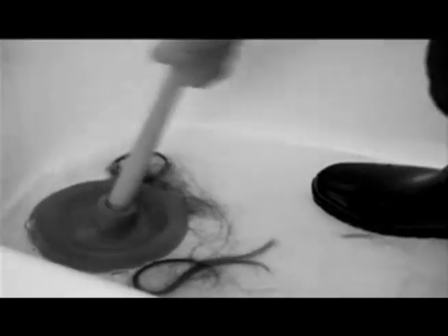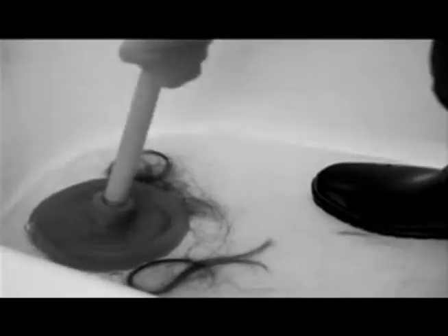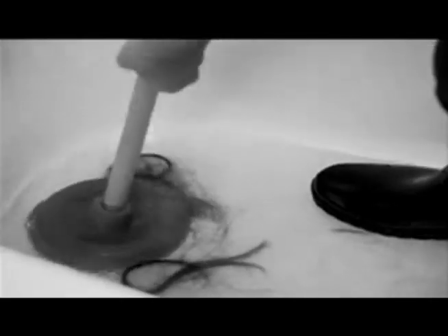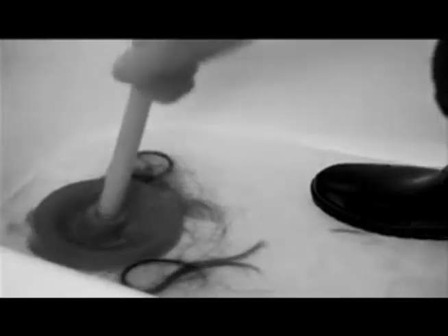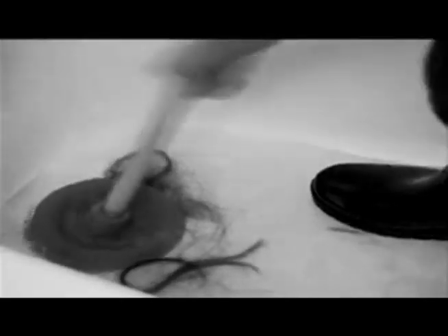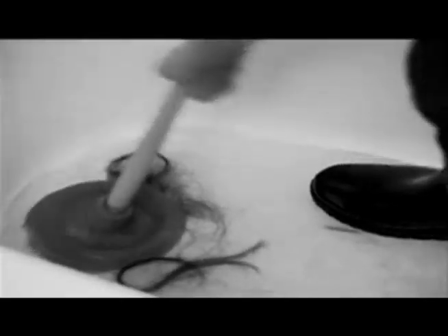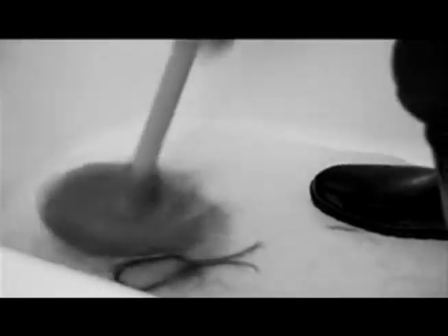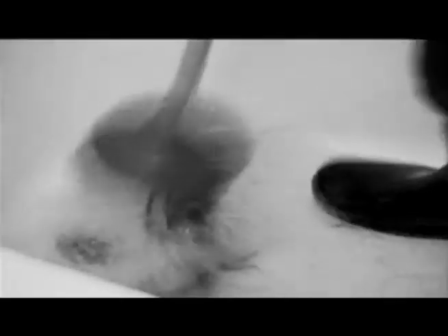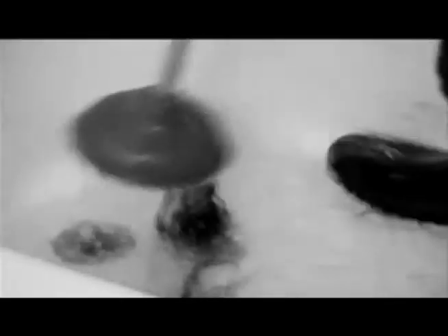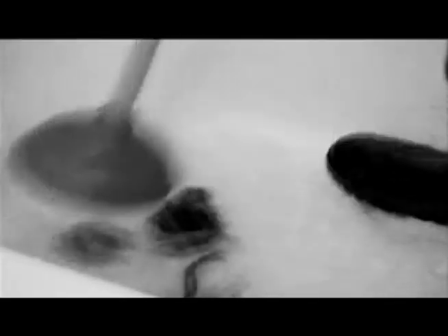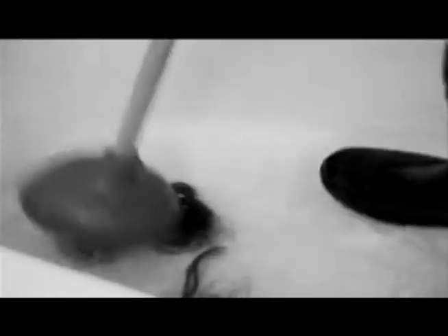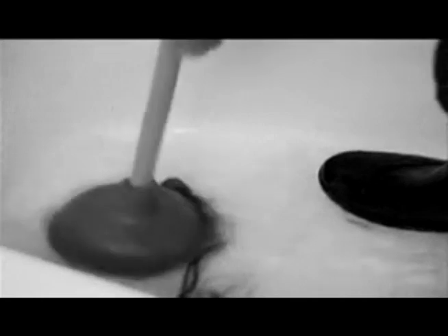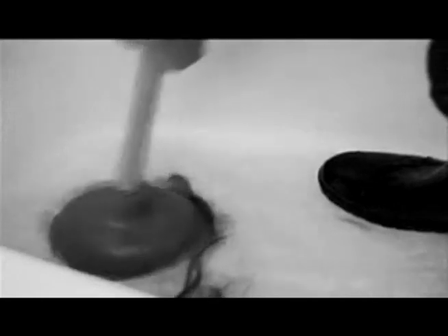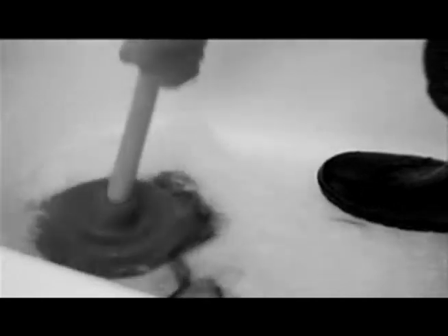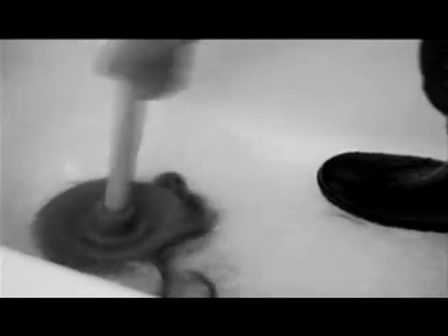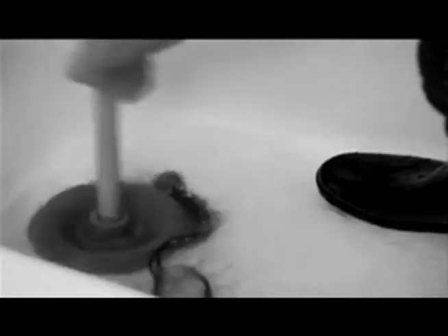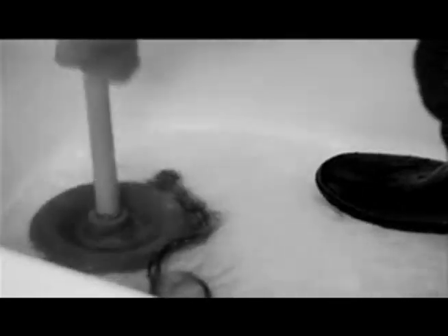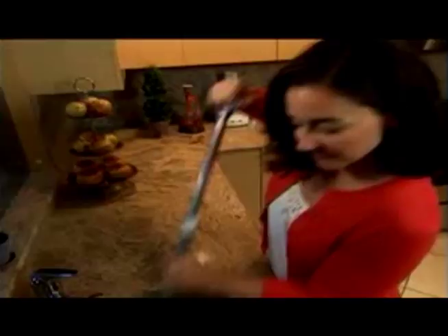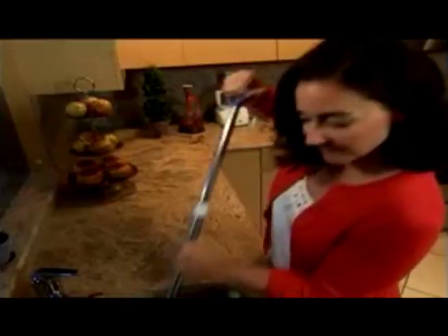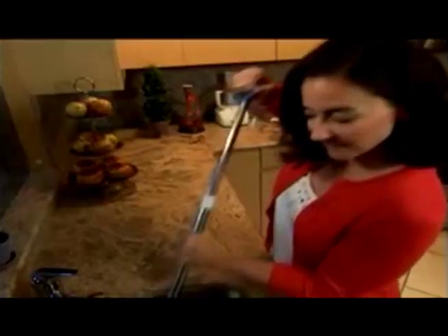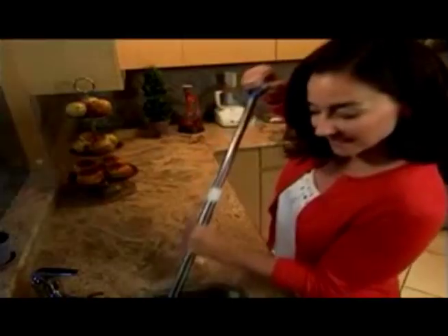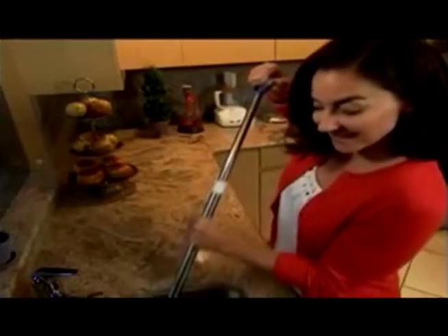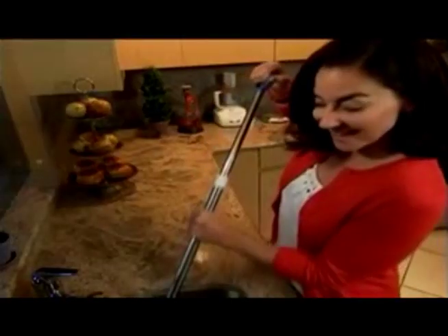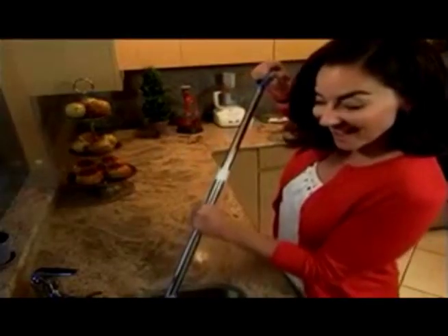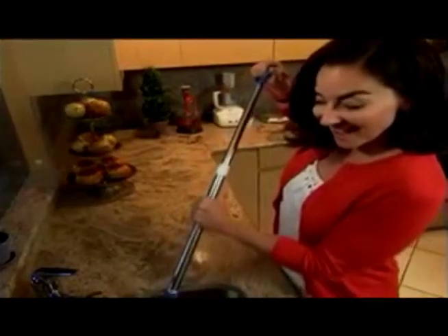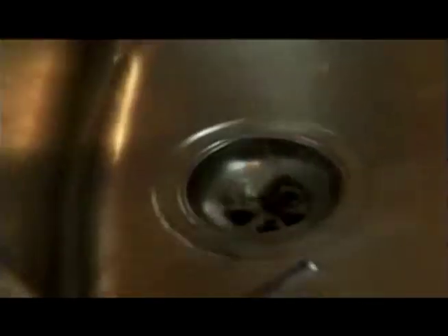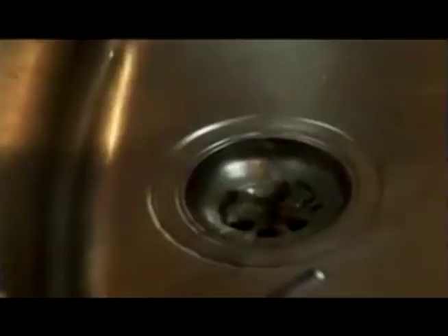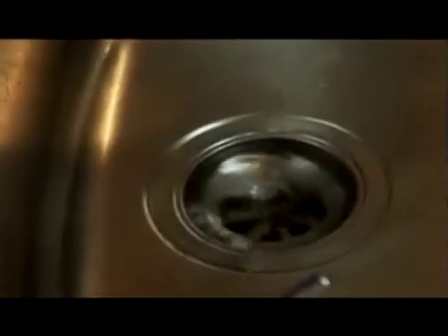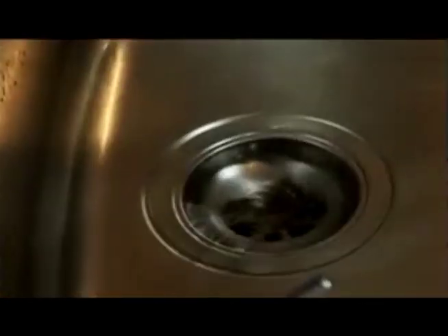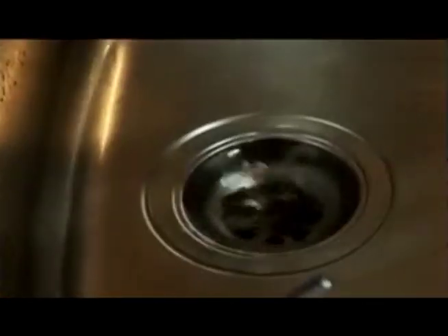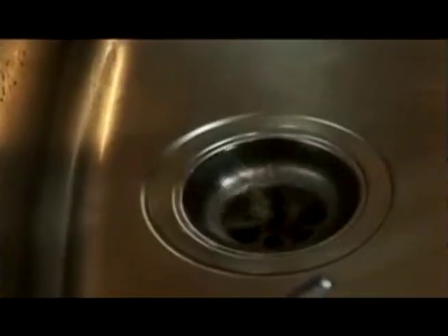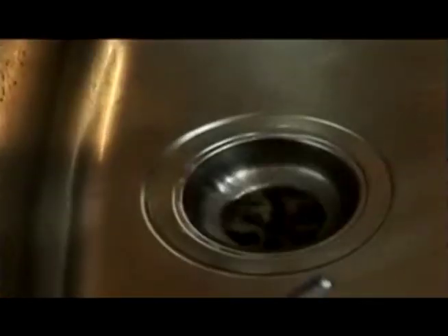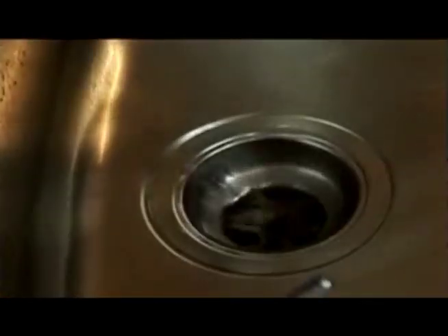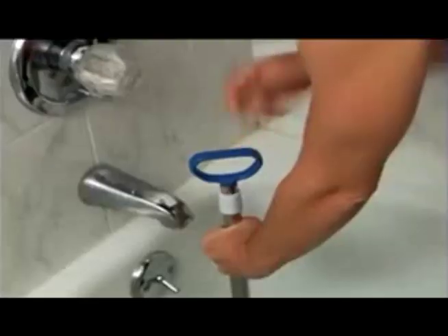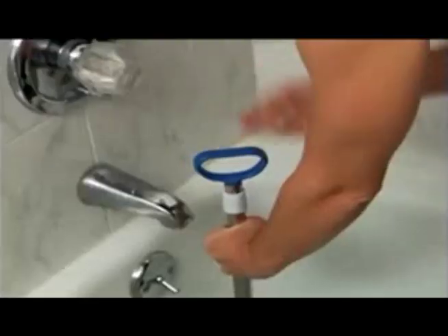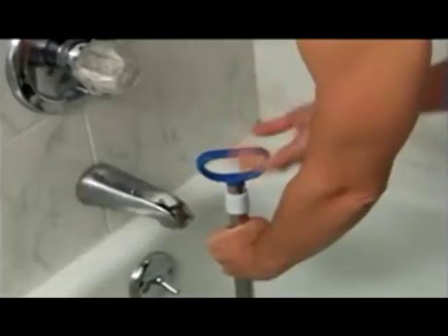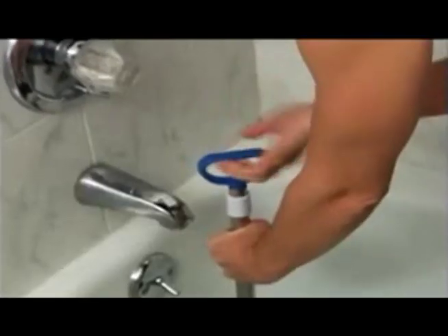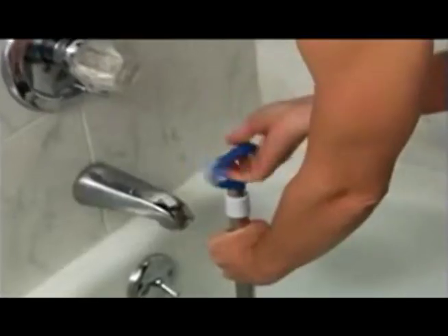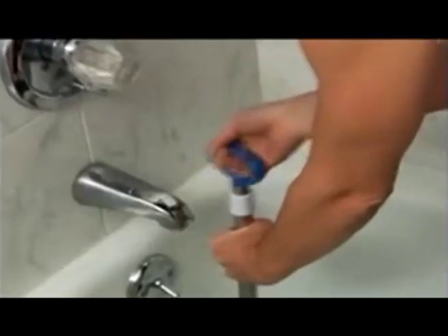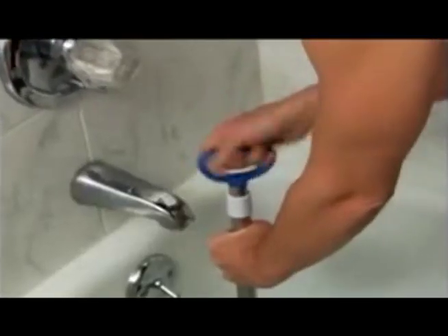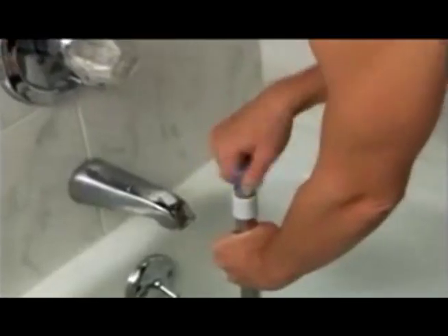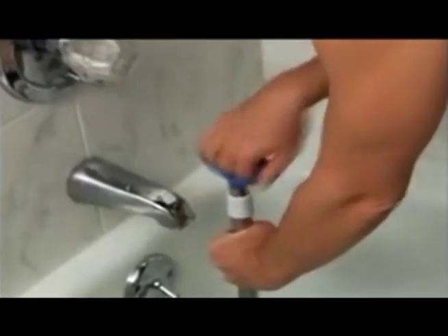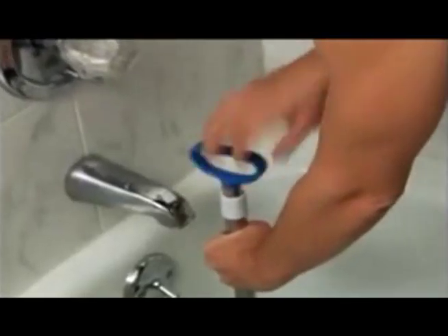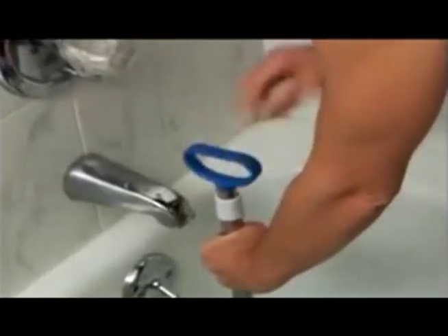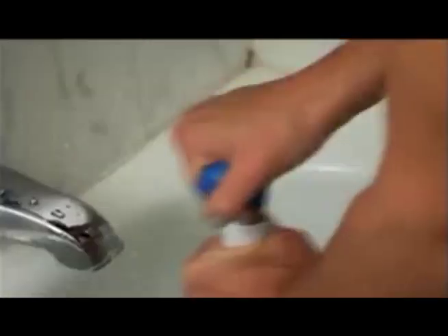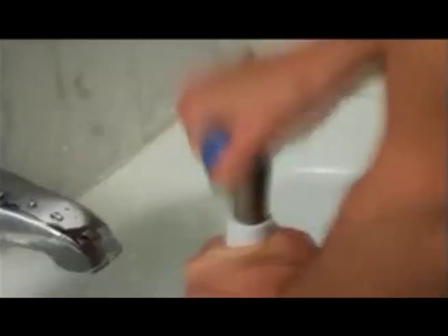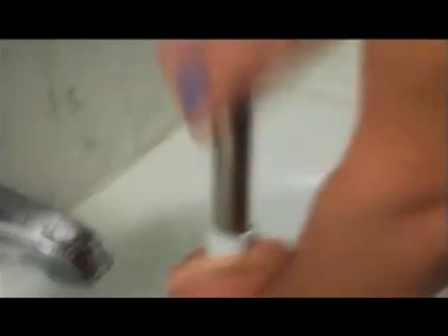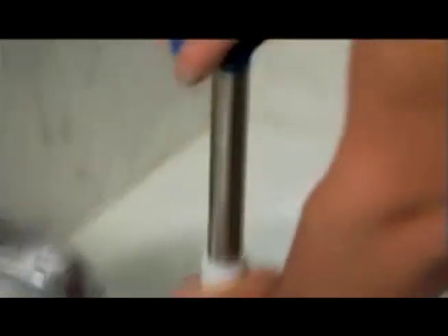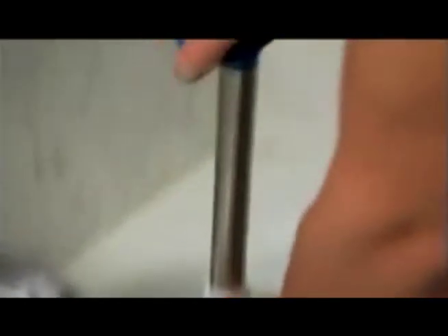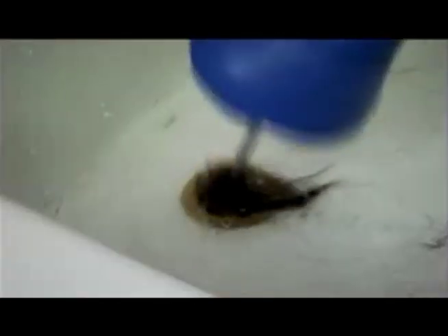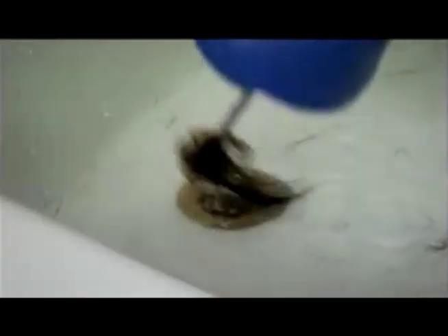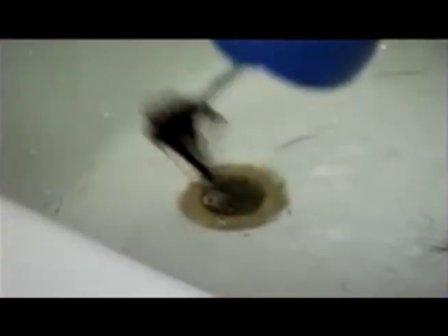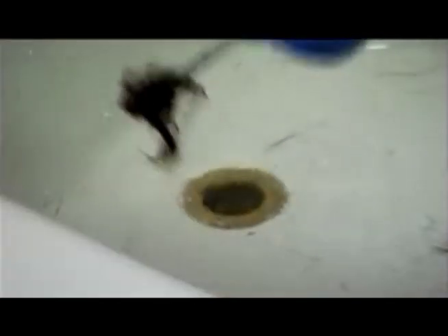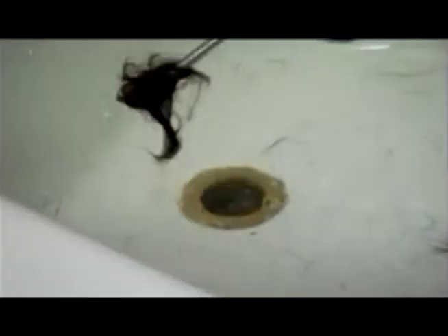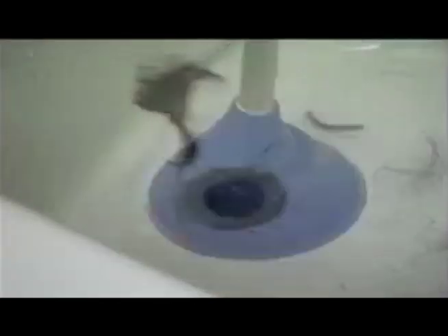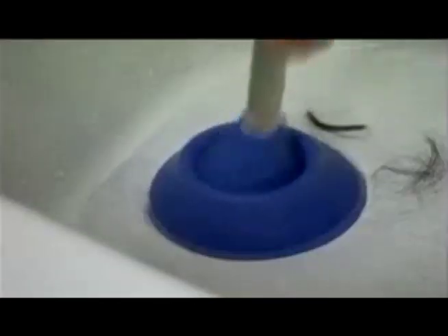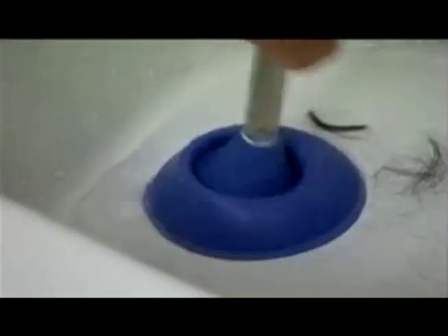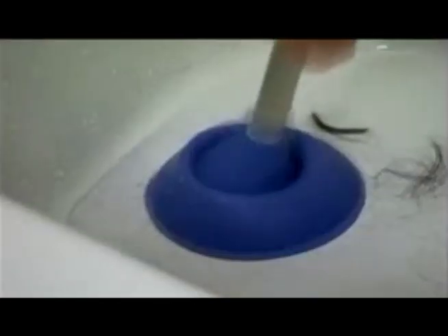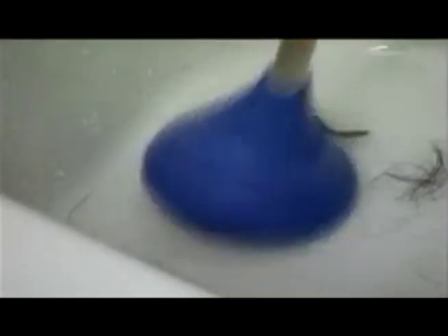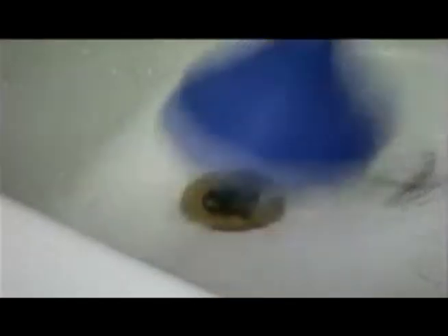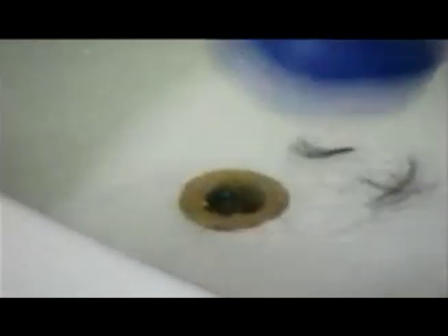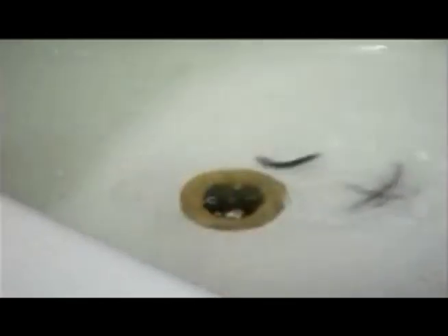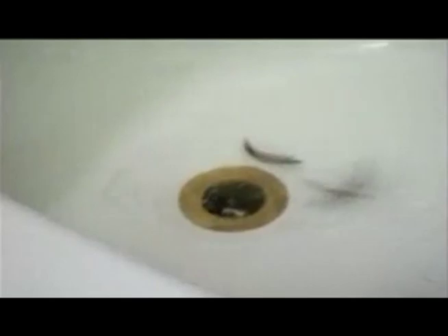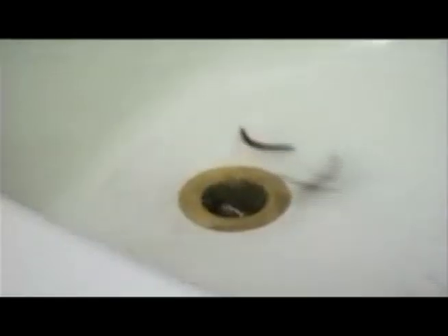So stop trying to plunge the clog — Dual Plunger it instead. Just twist, pull, and plunge.